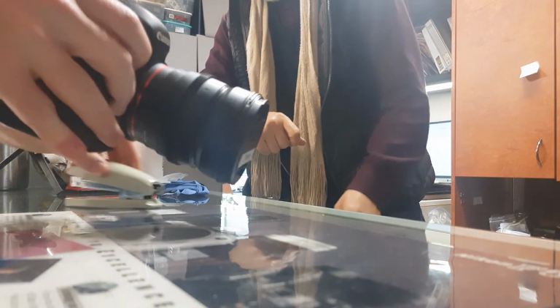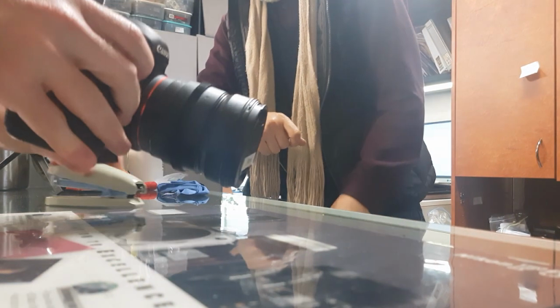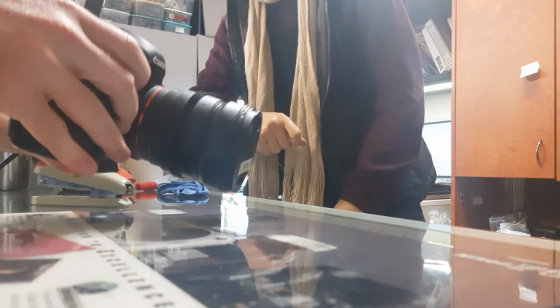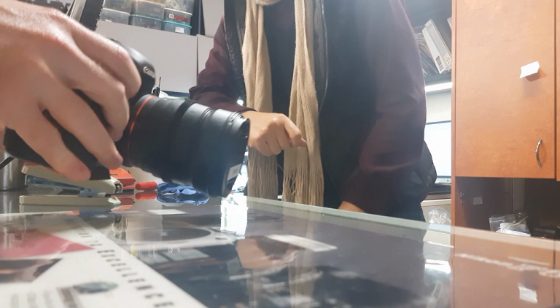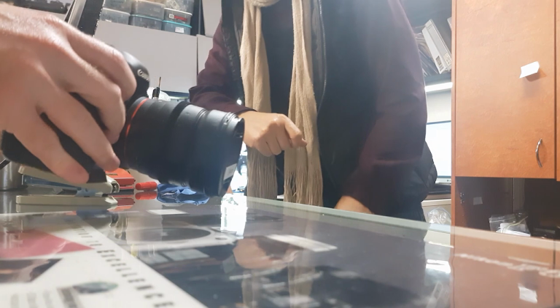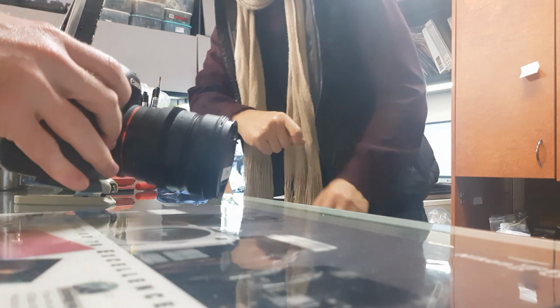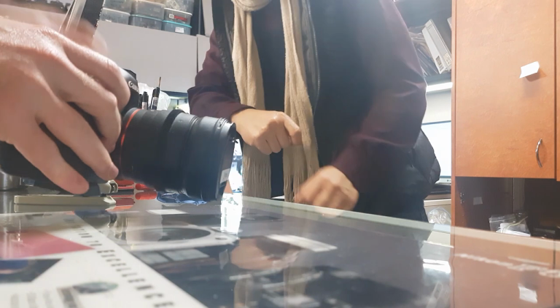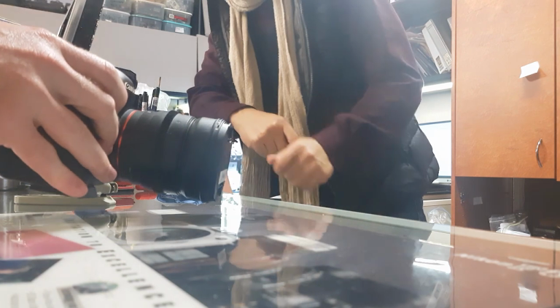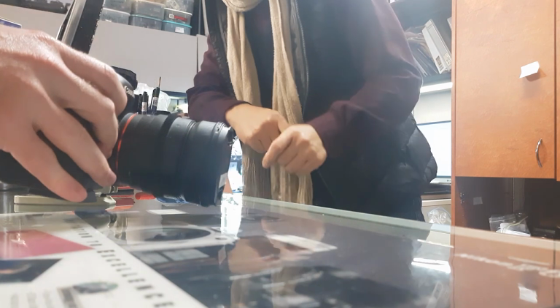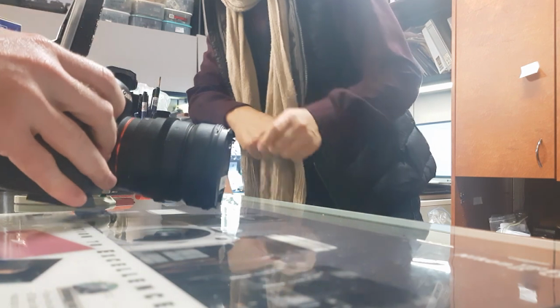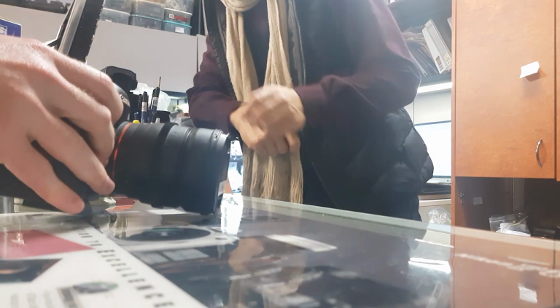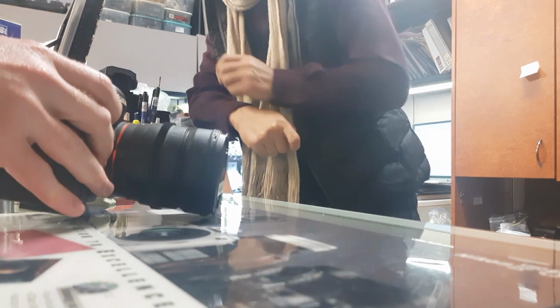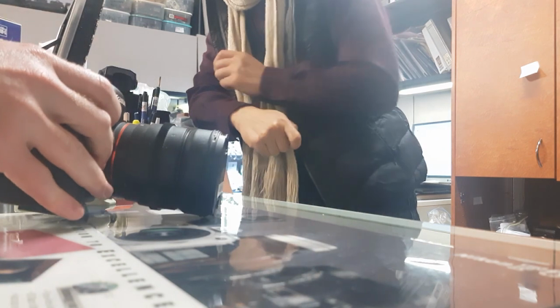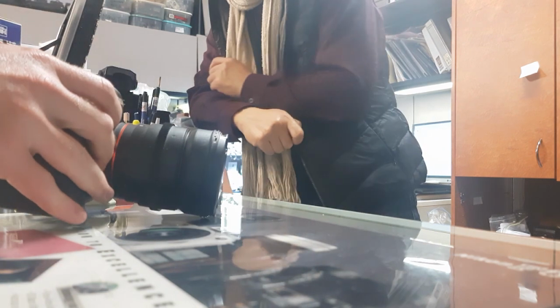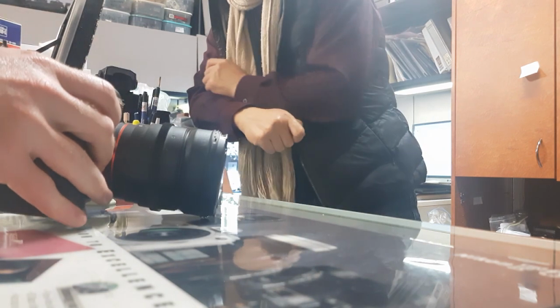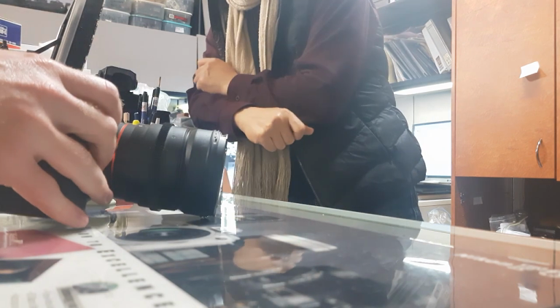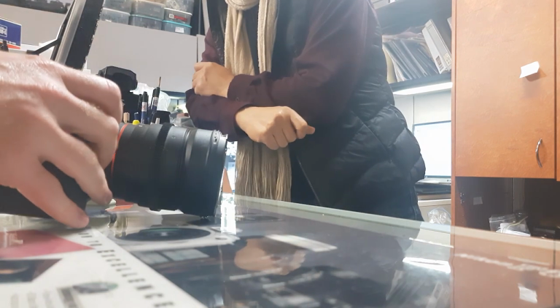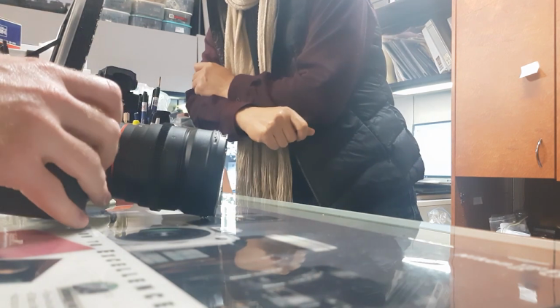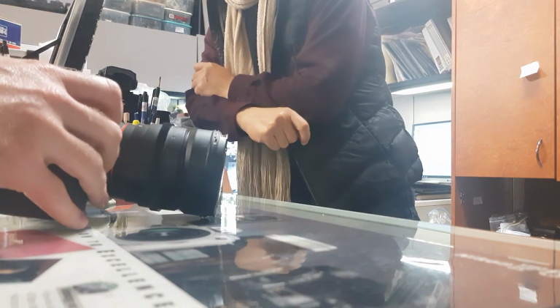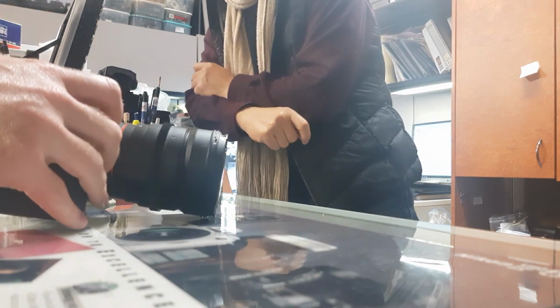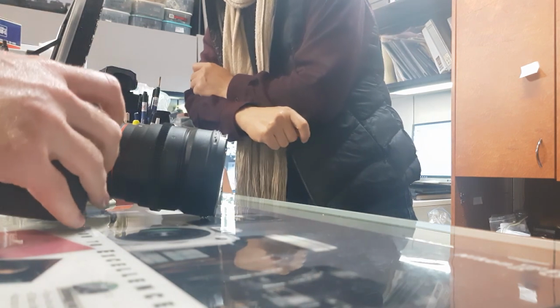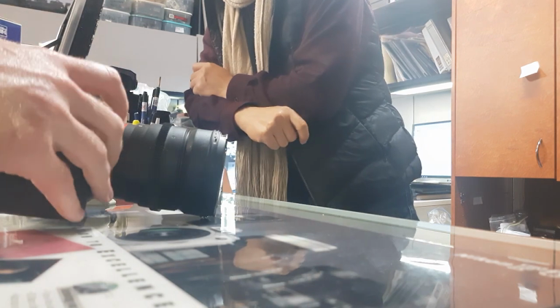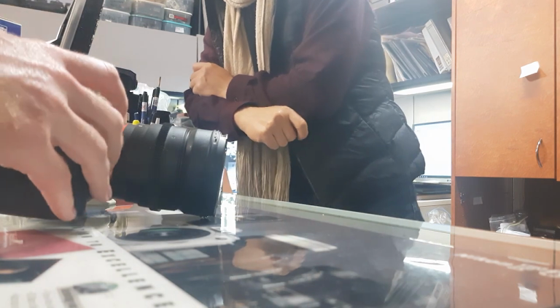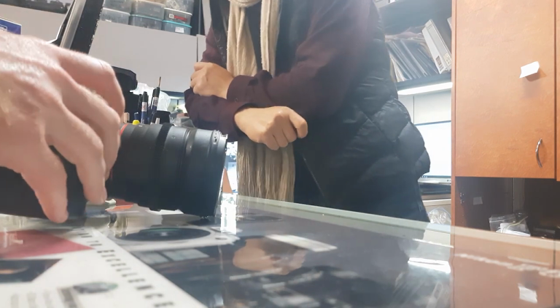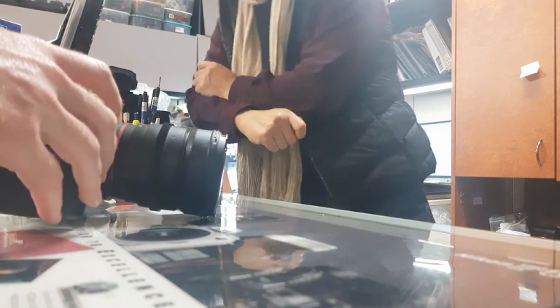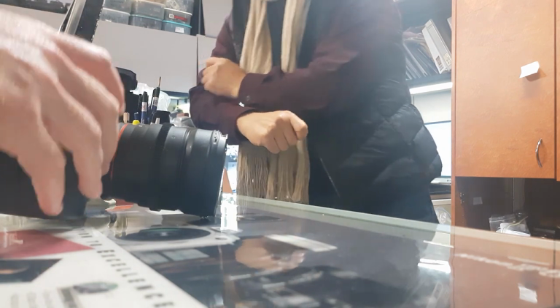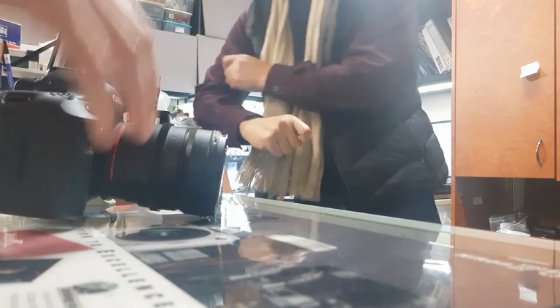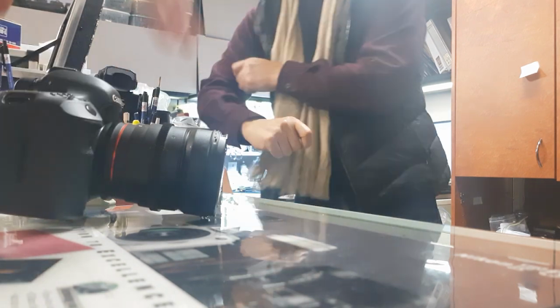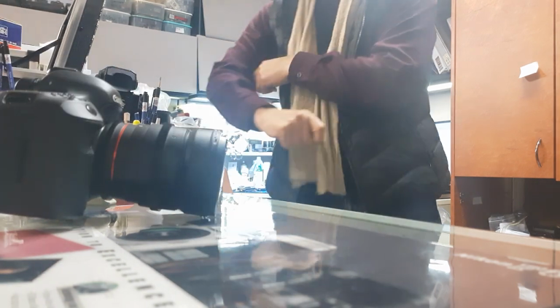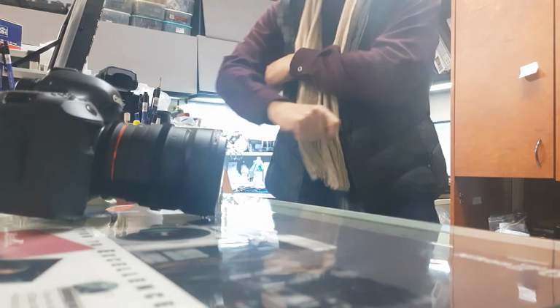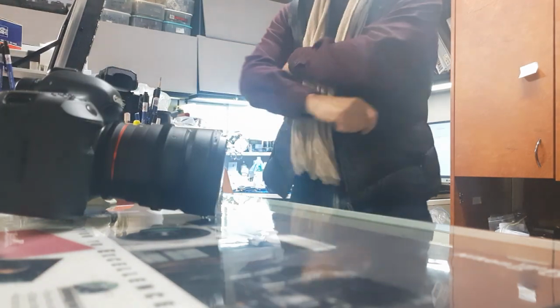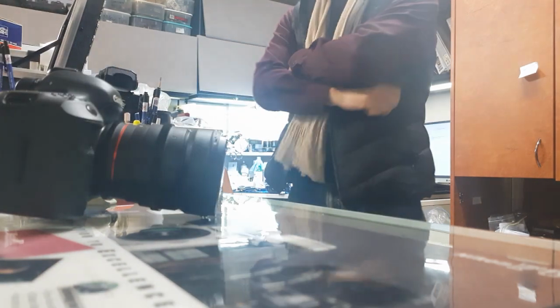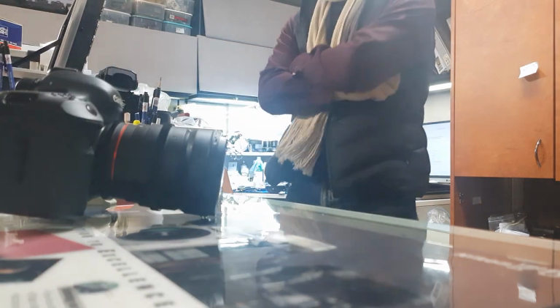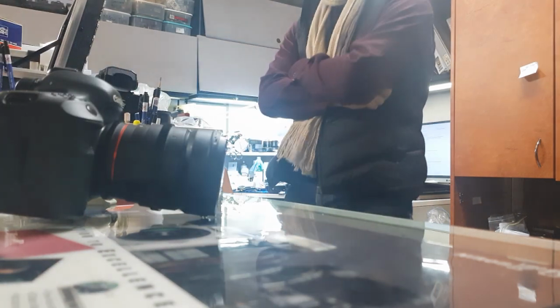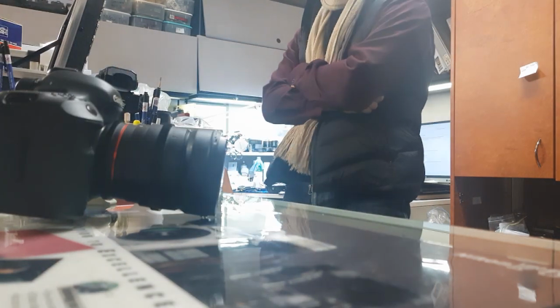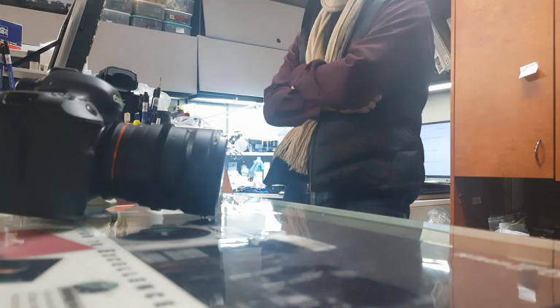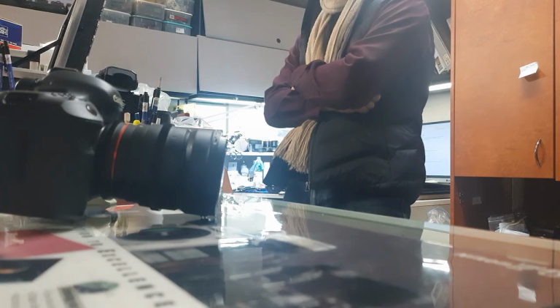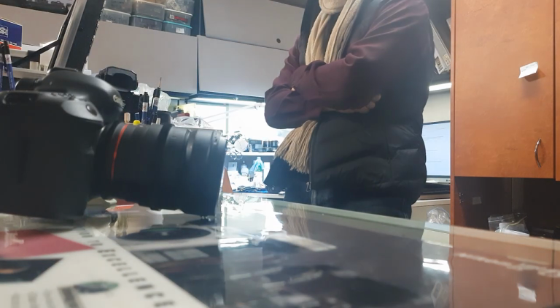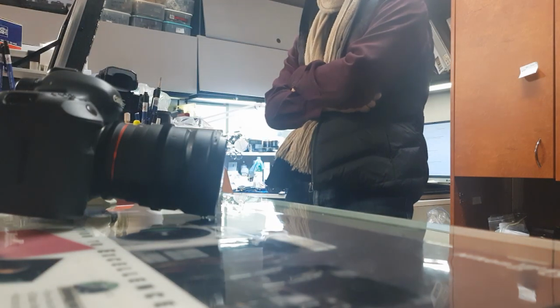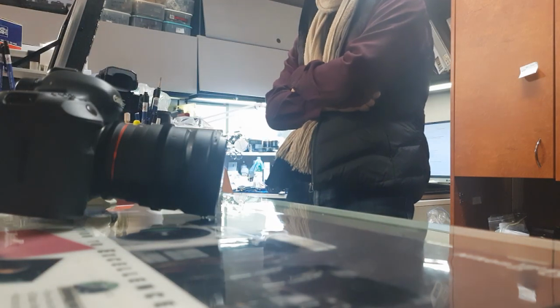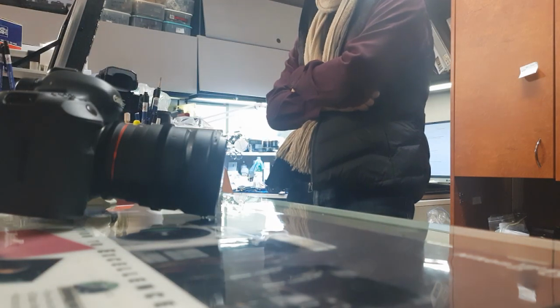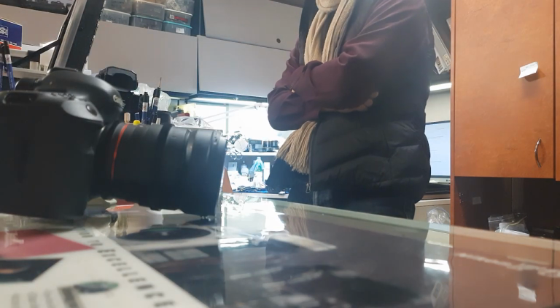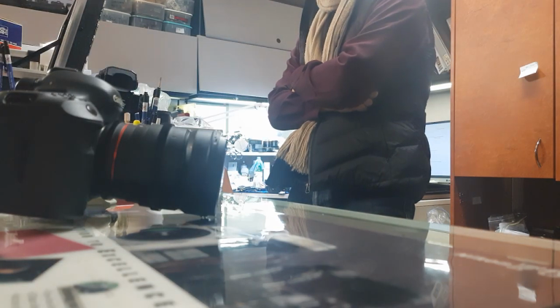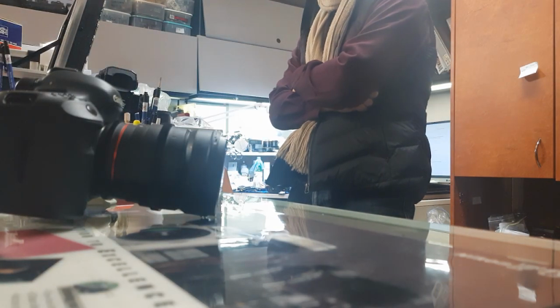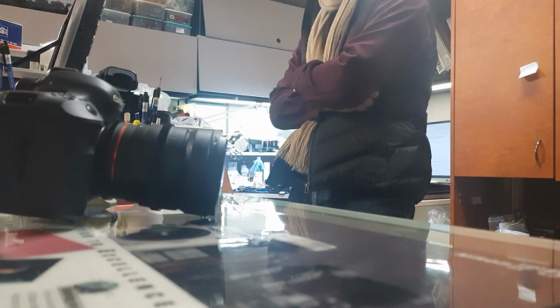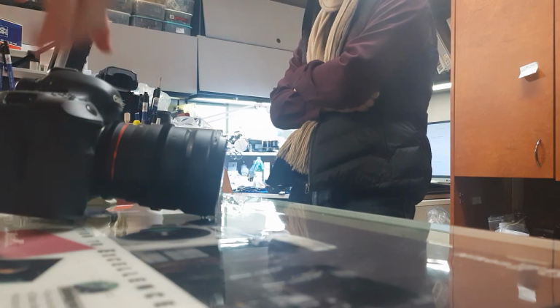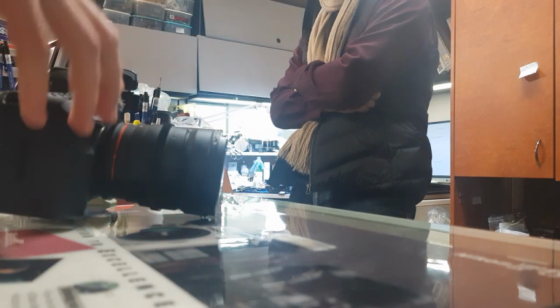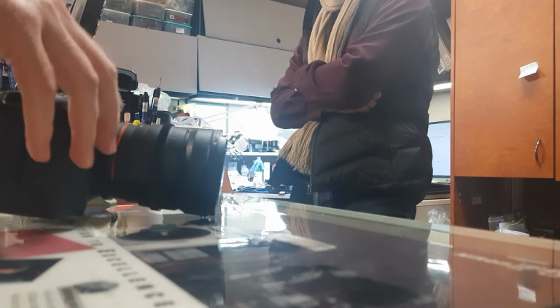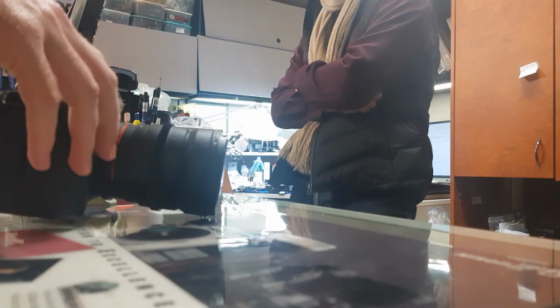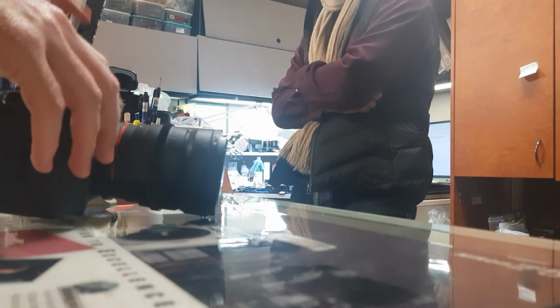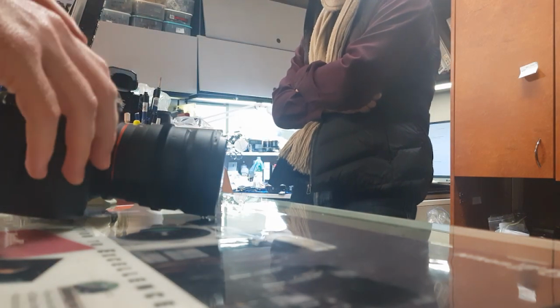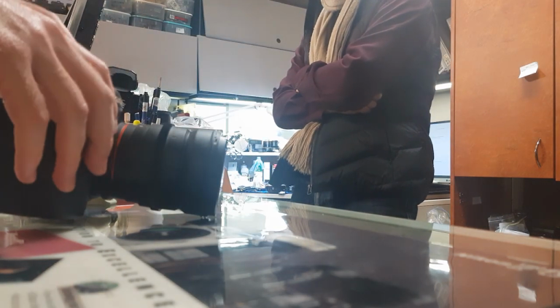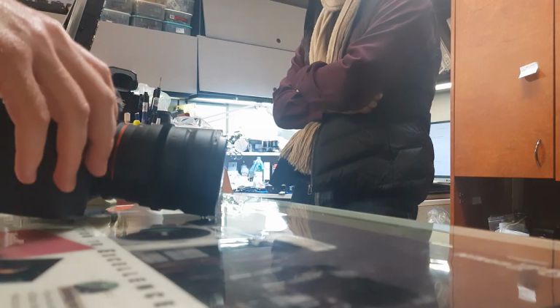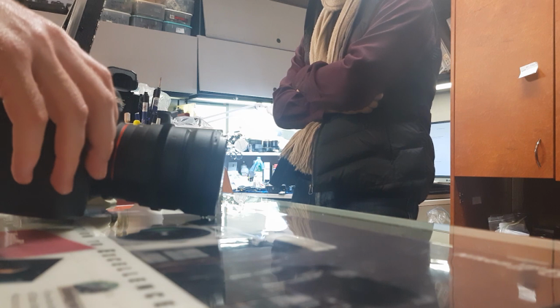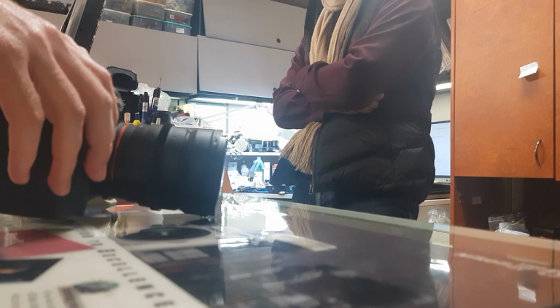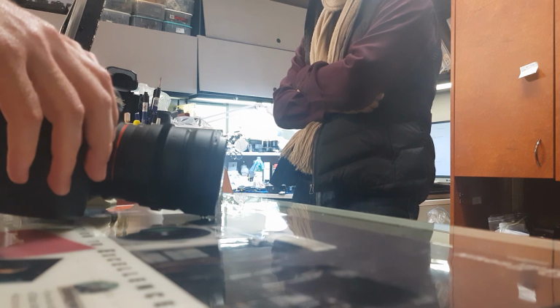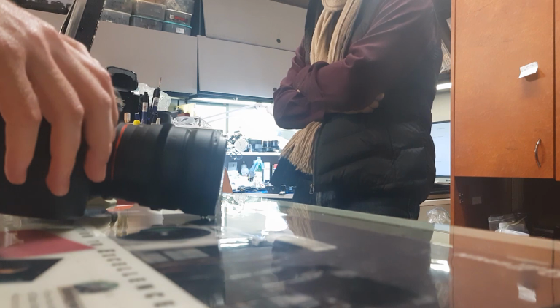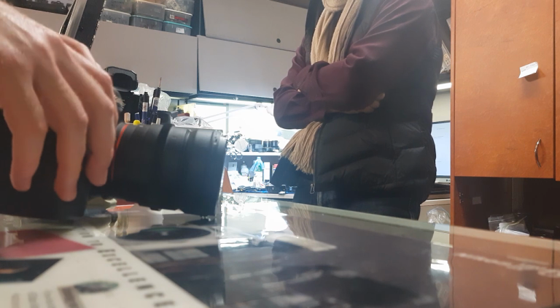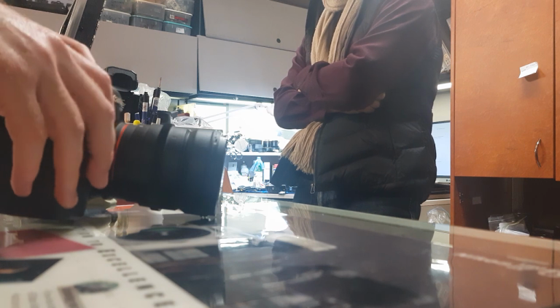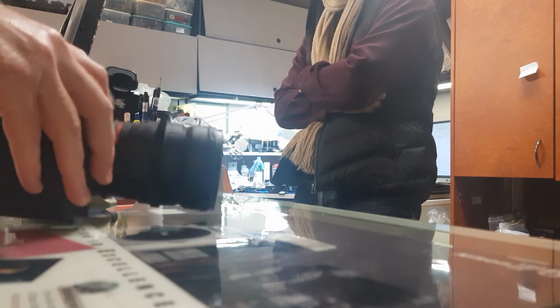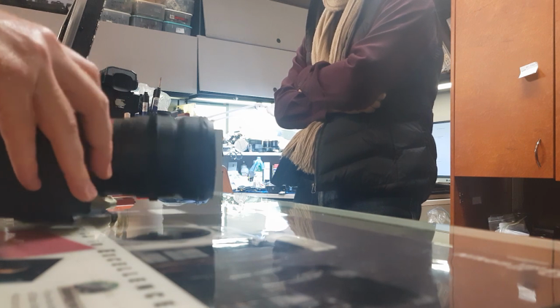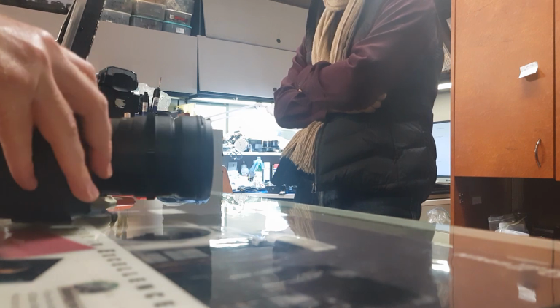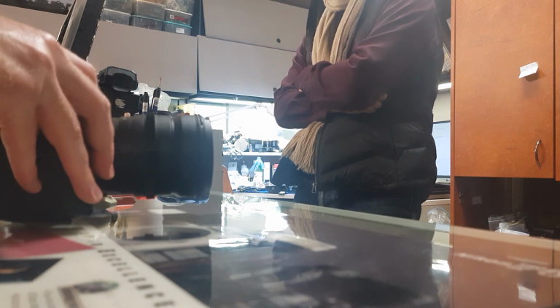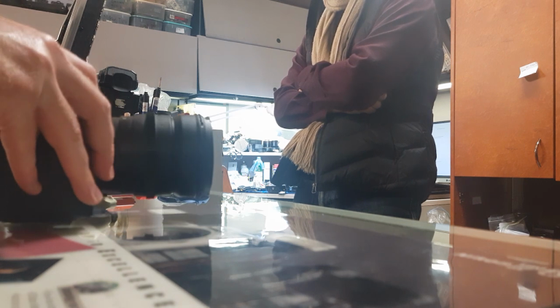So I'm trying to make a little YouTube video about the repair process, and I just wanted to...